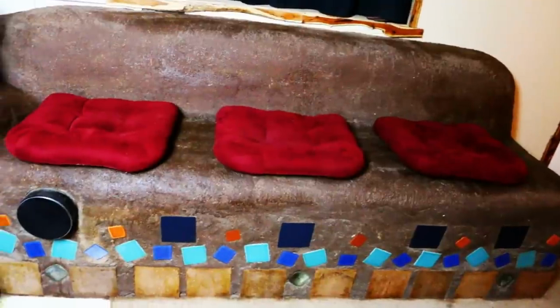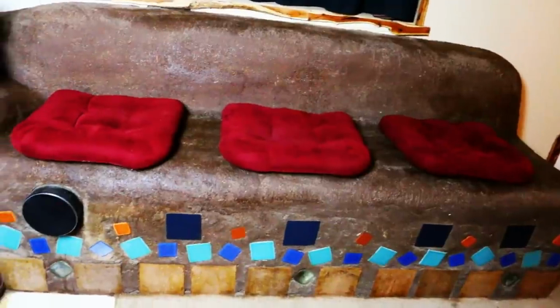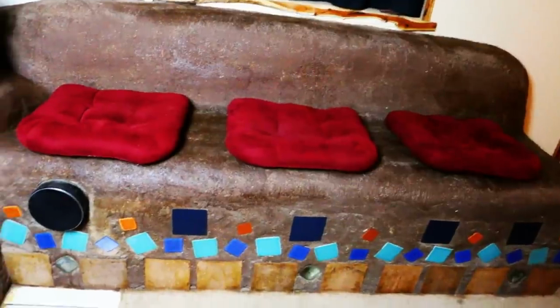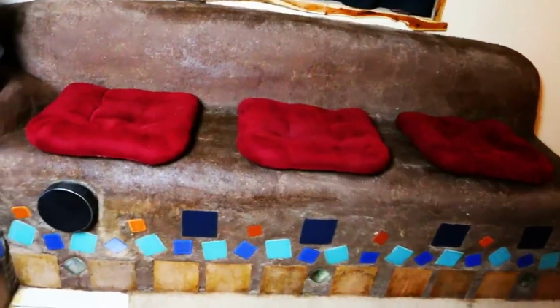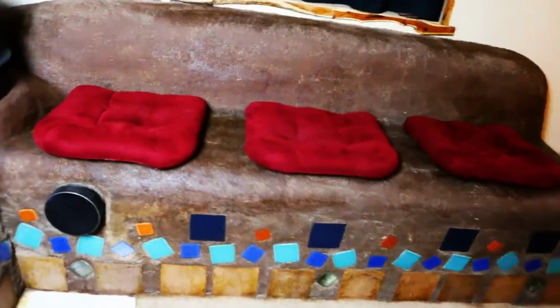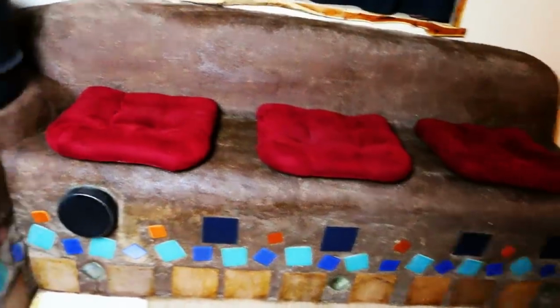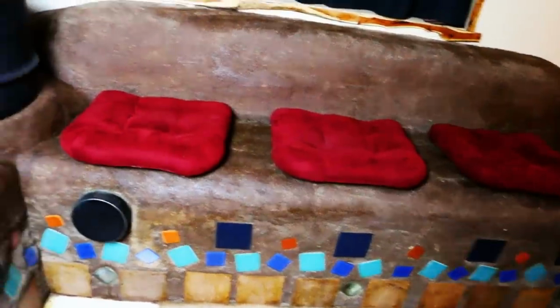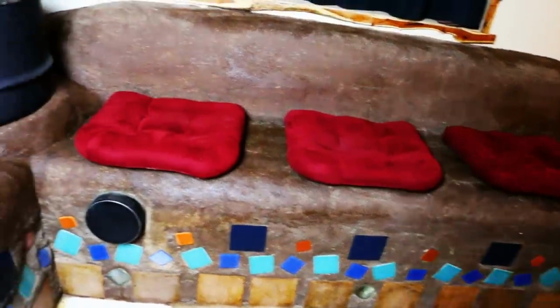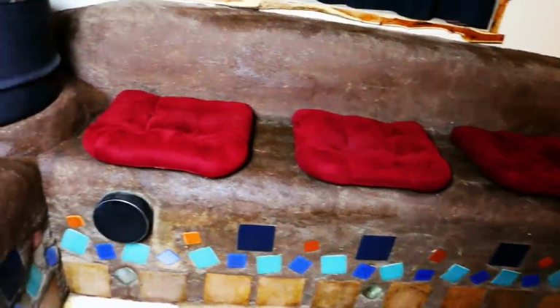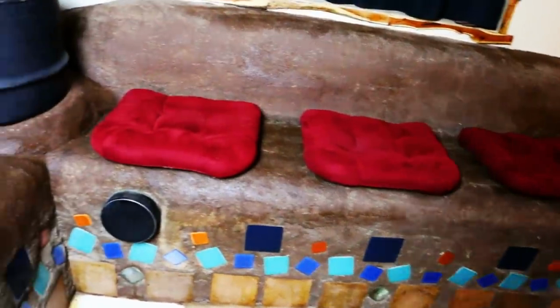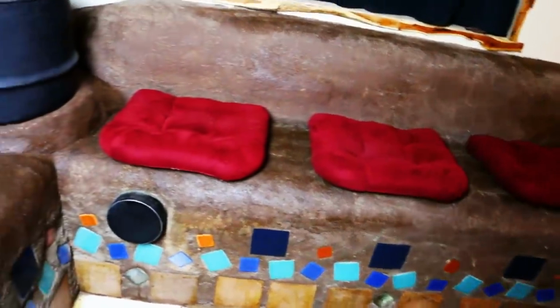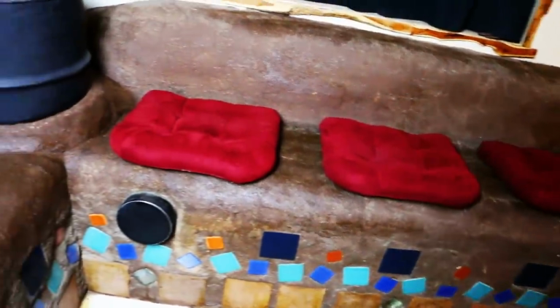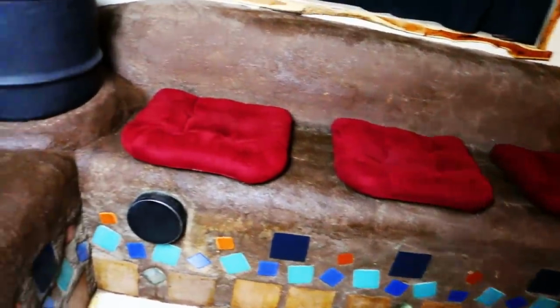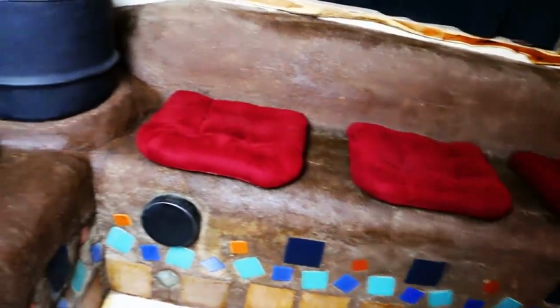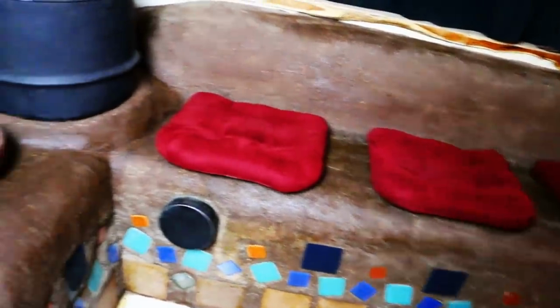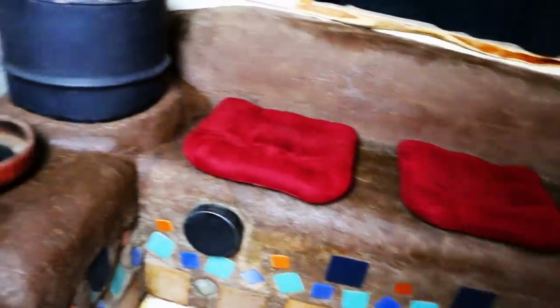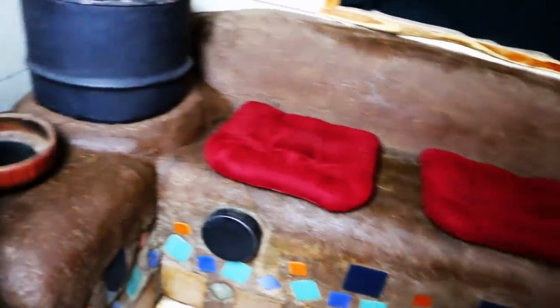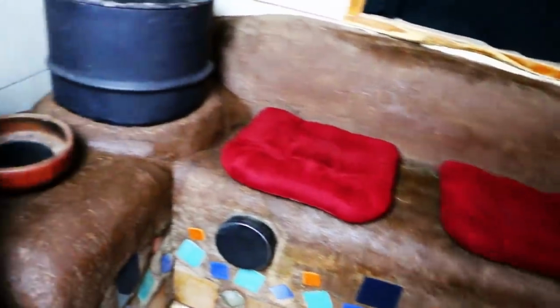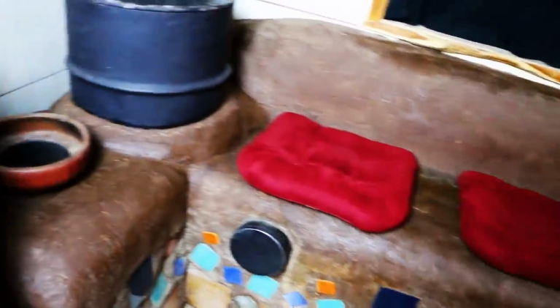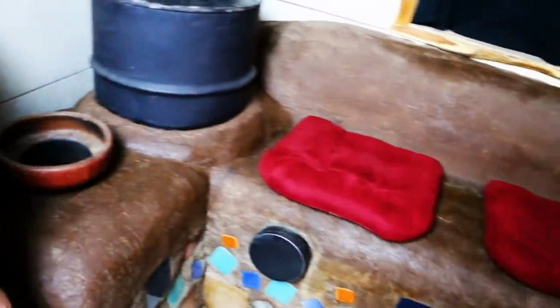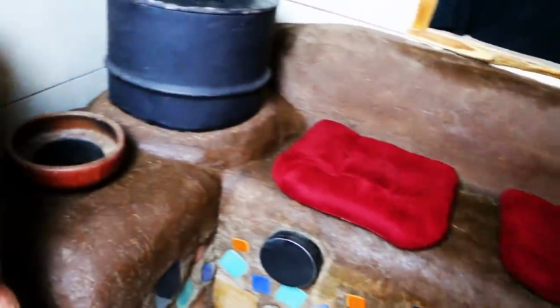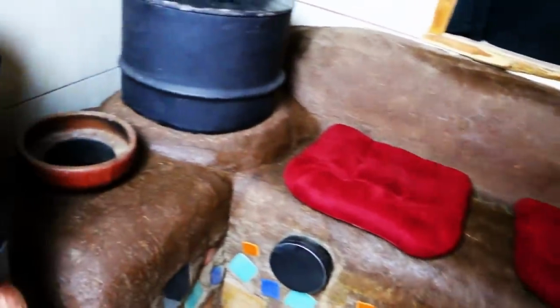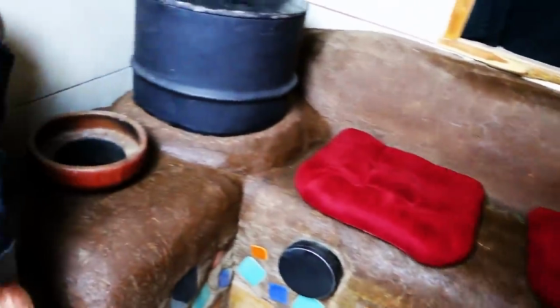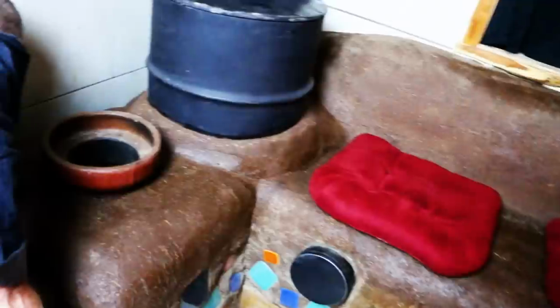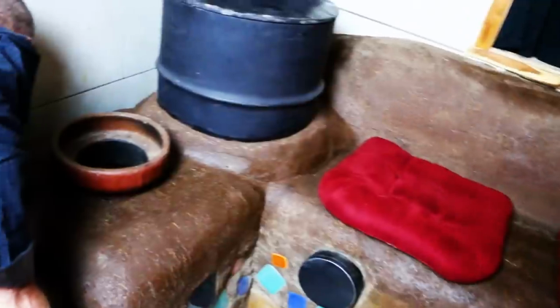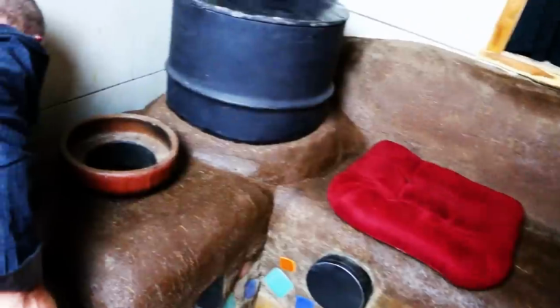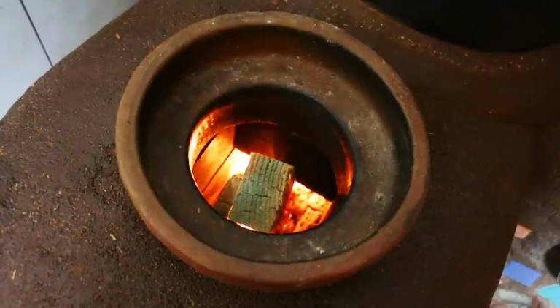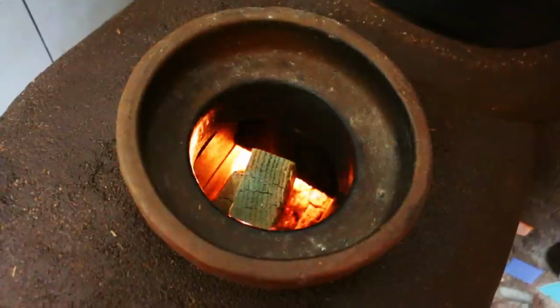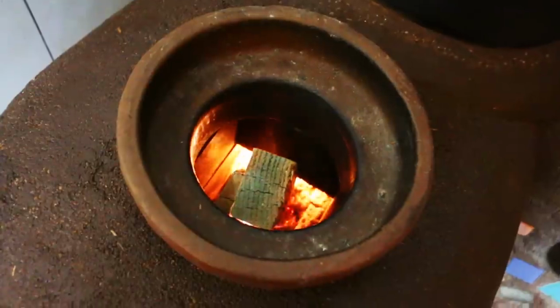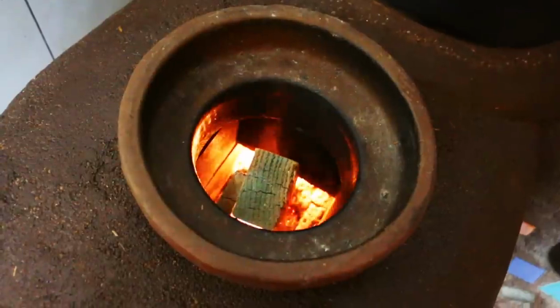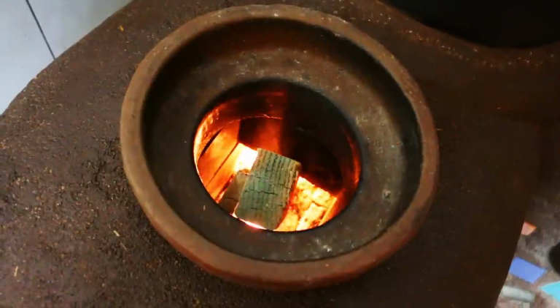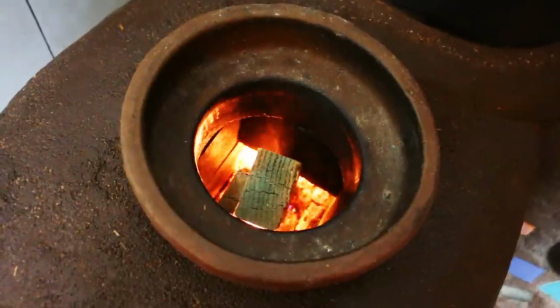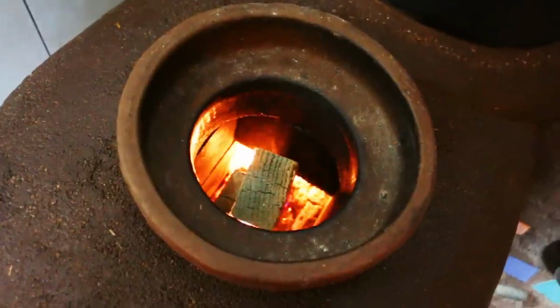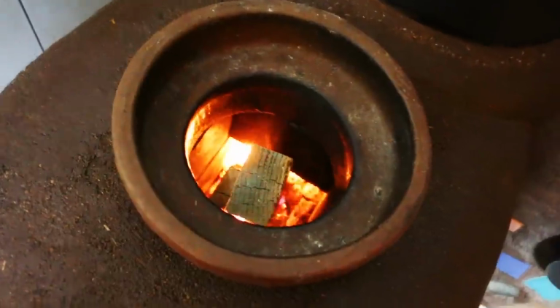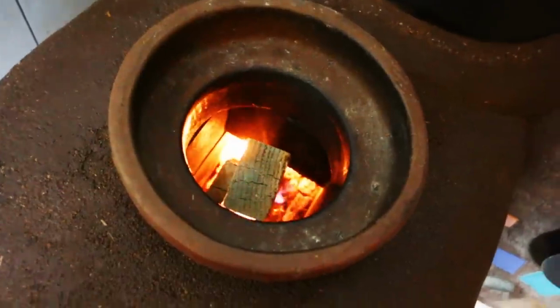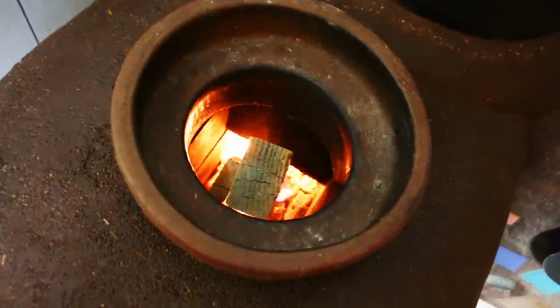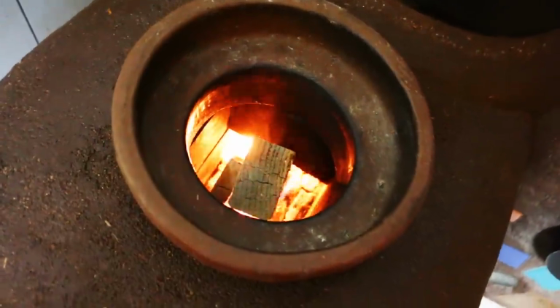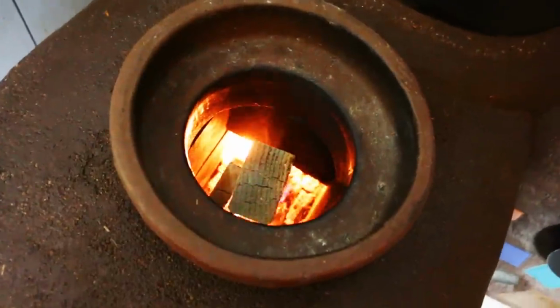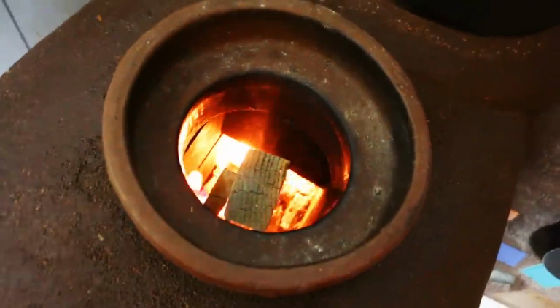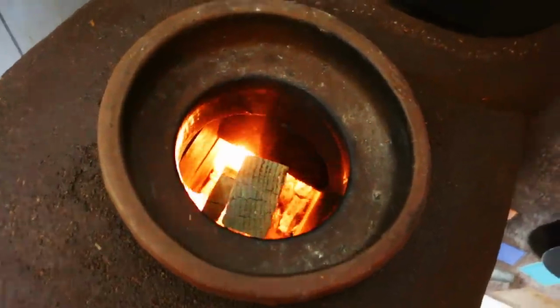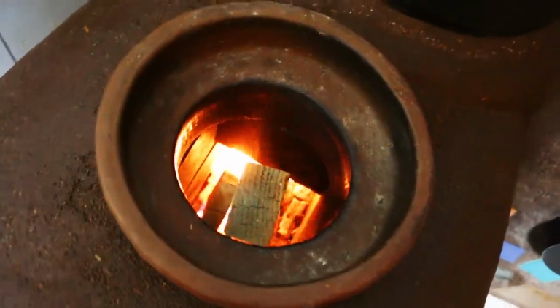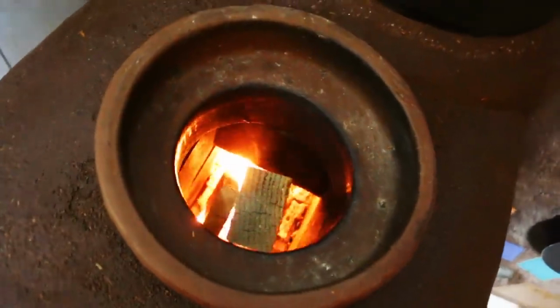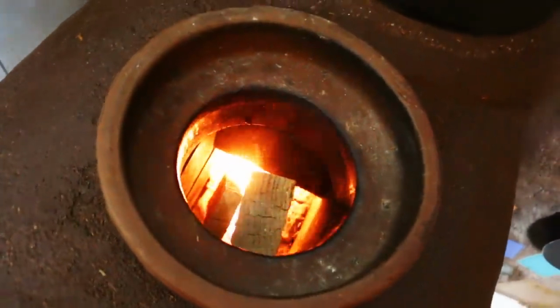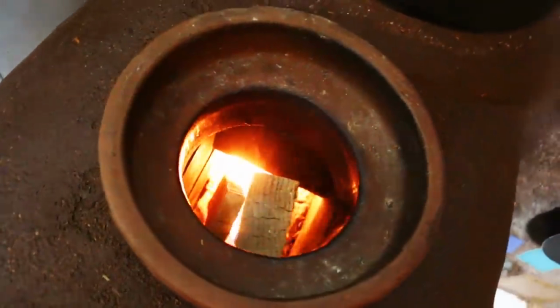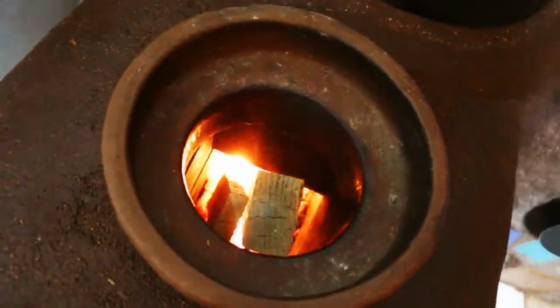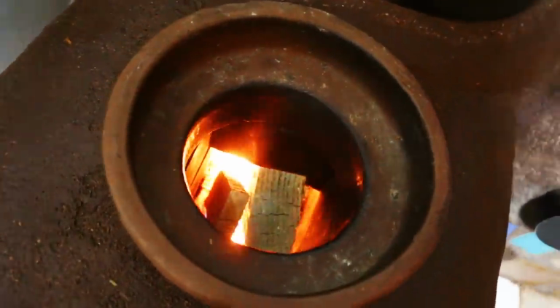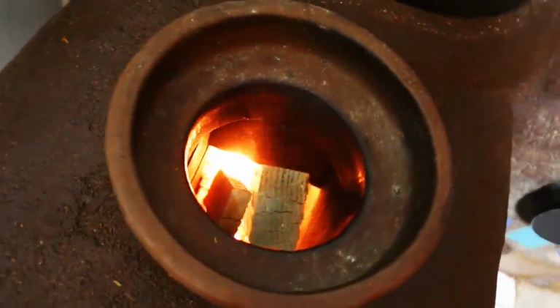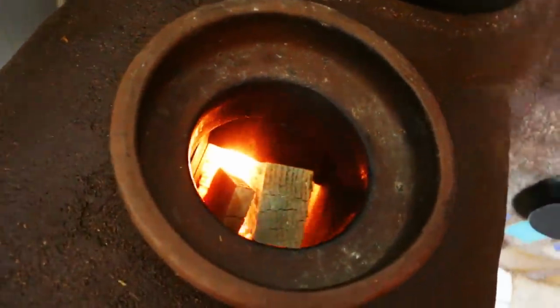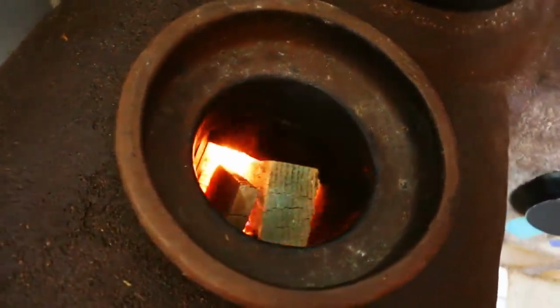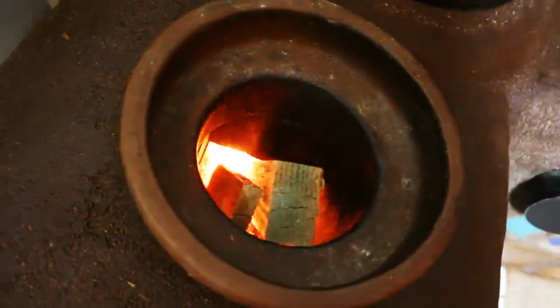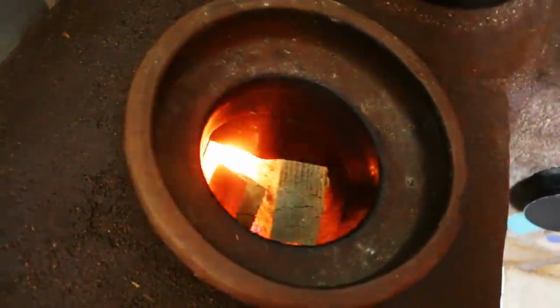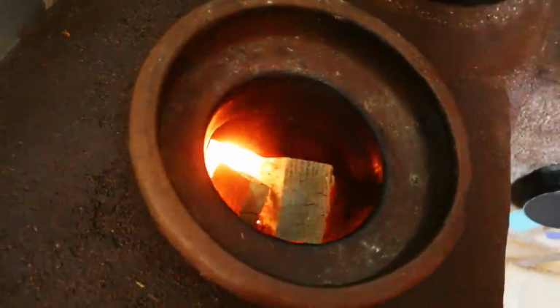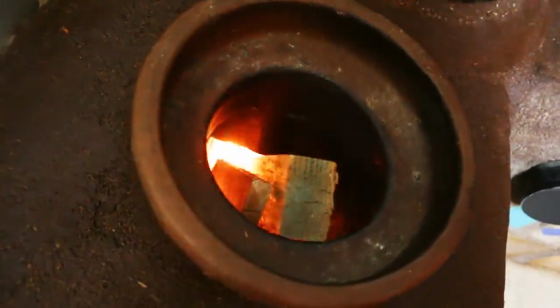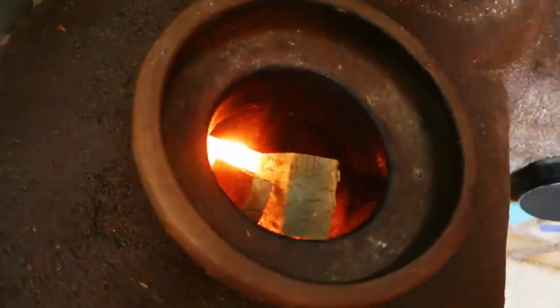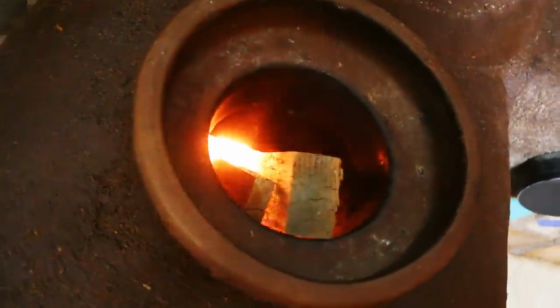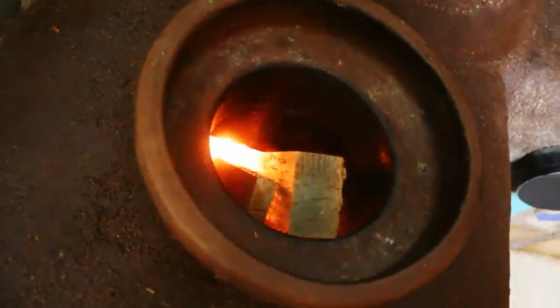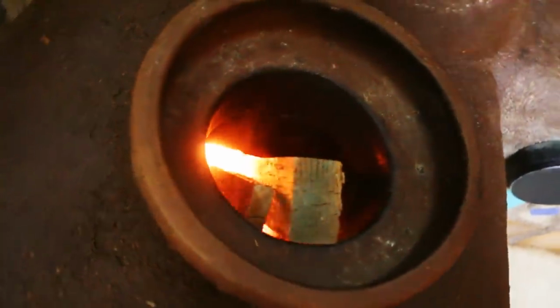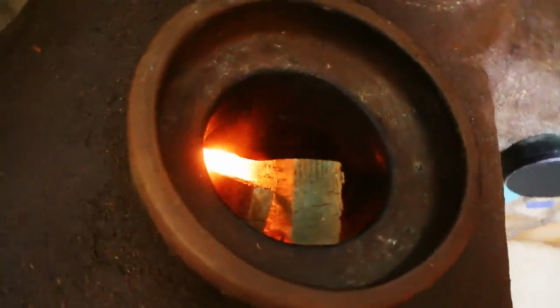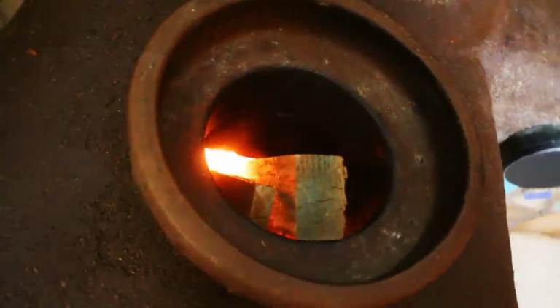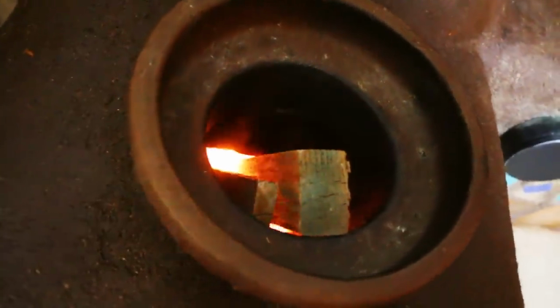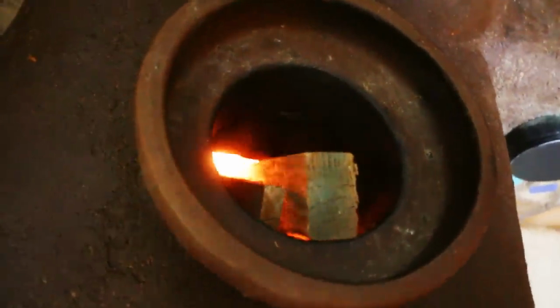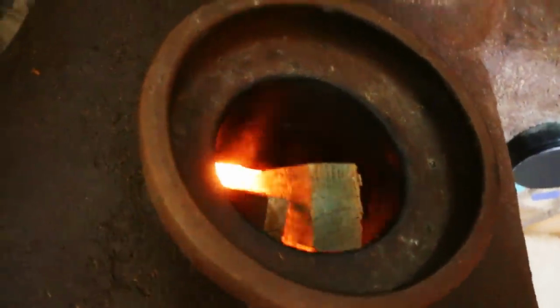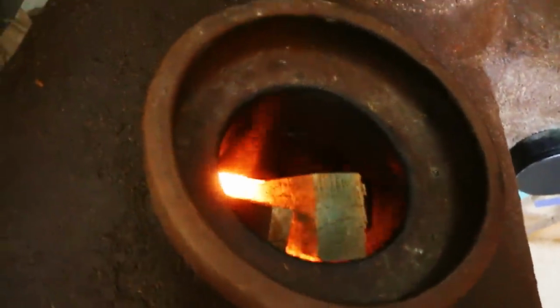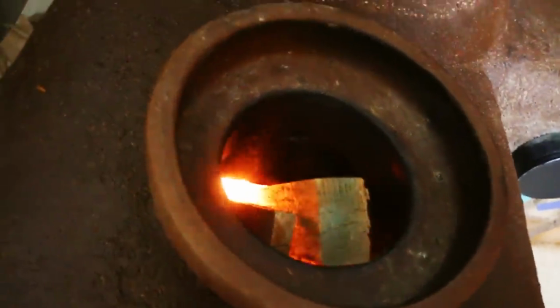We've had our rocket stove going on three winters now. Here's a review on it — we'll let you know both the pros and cons of our experience.